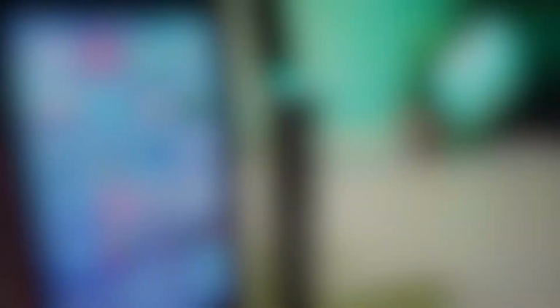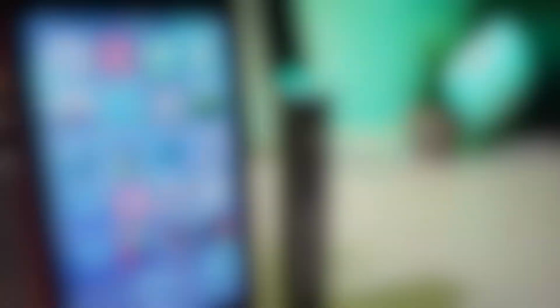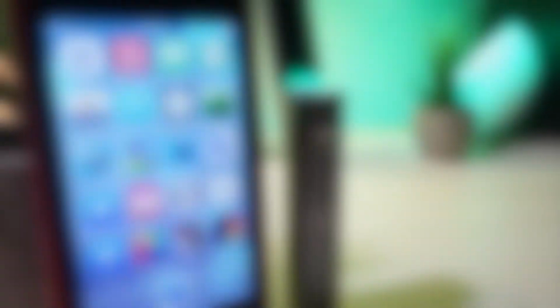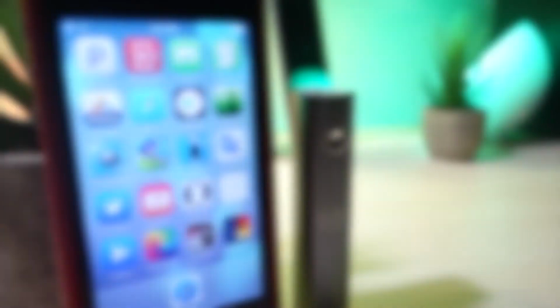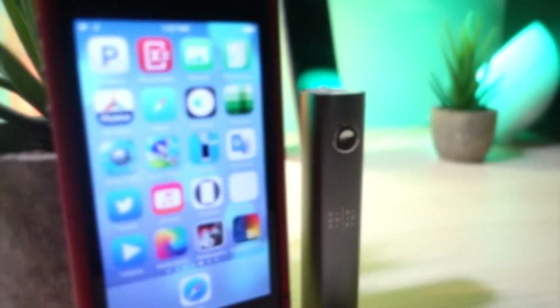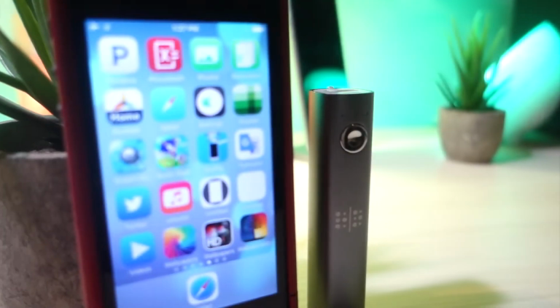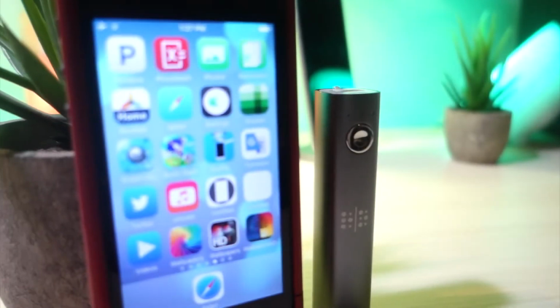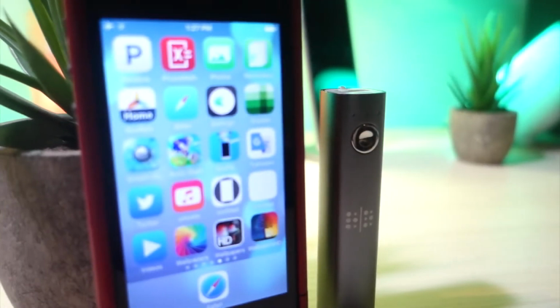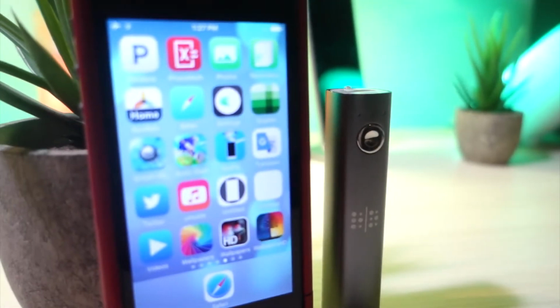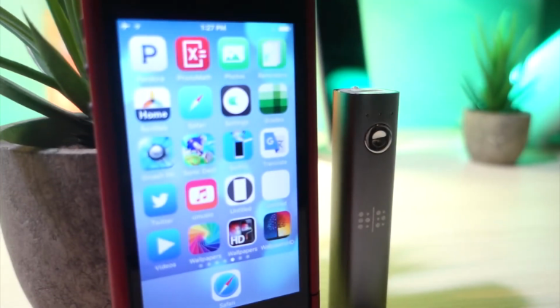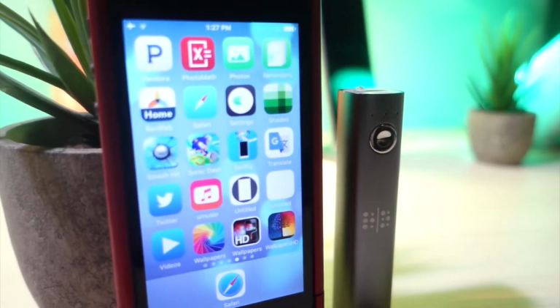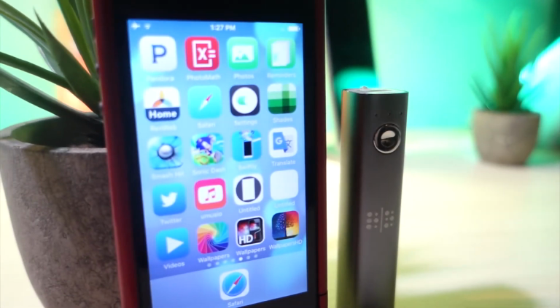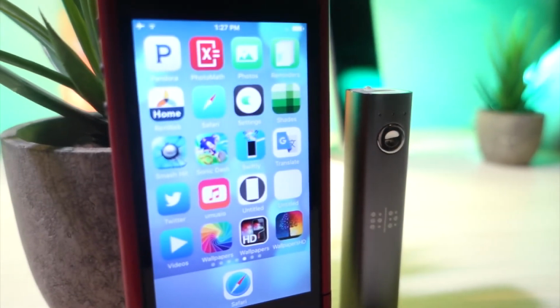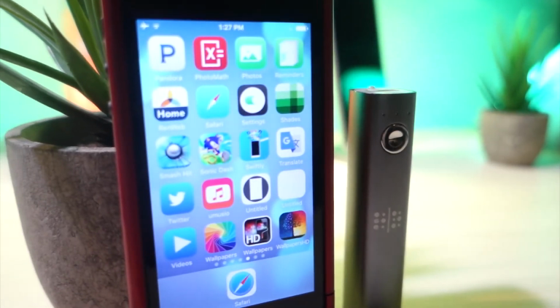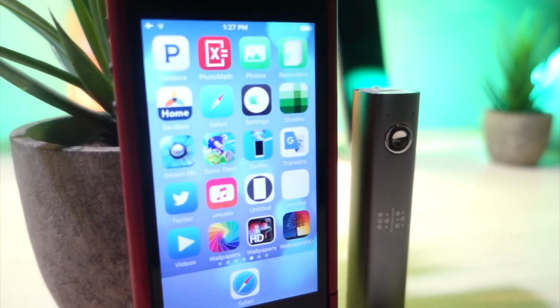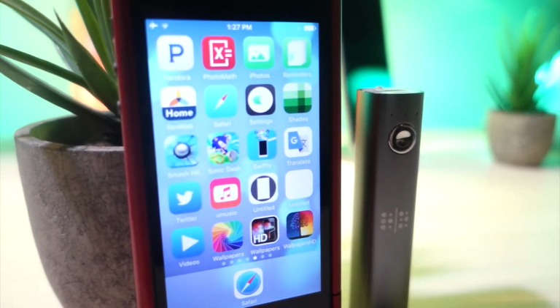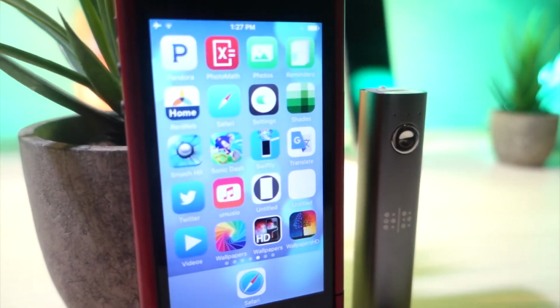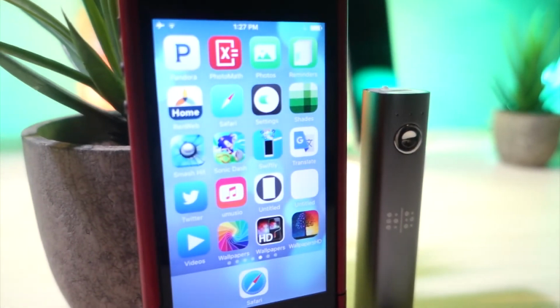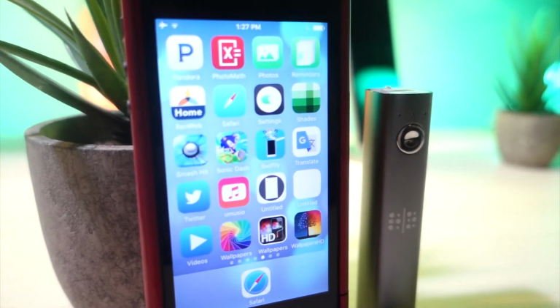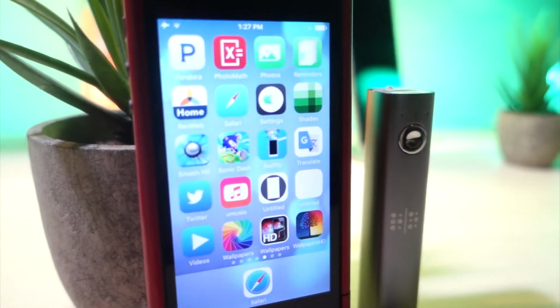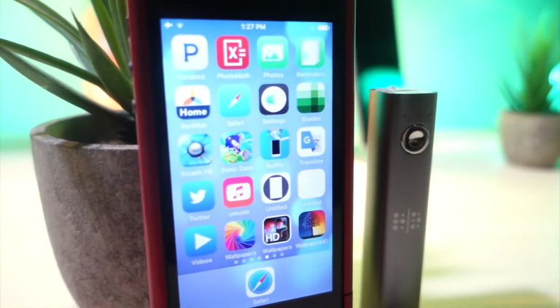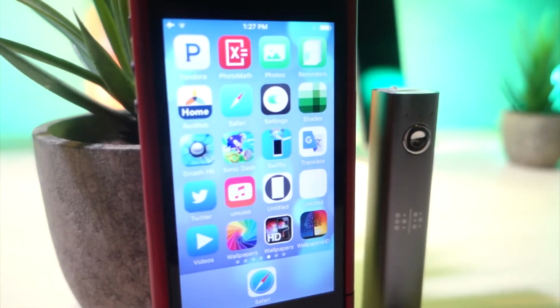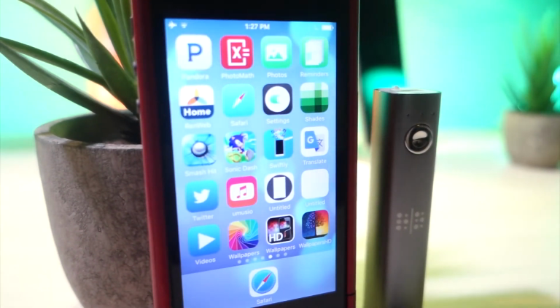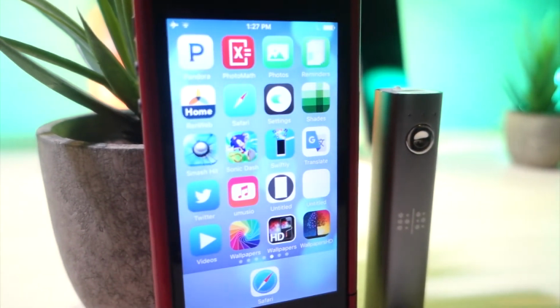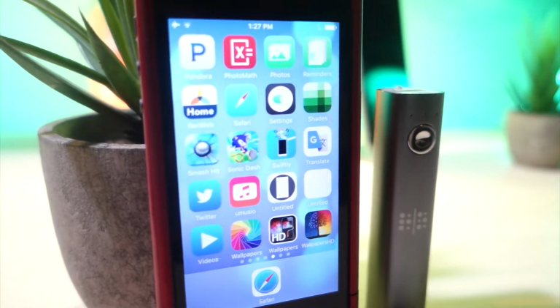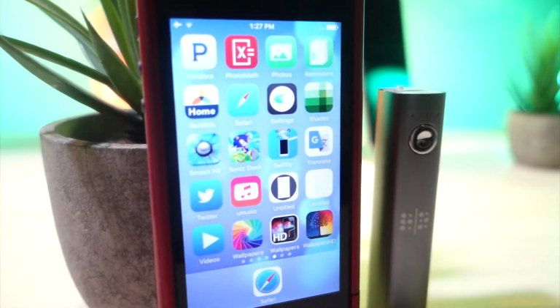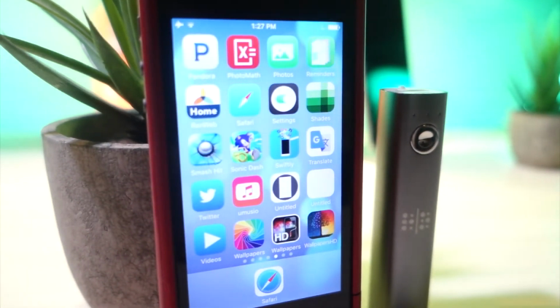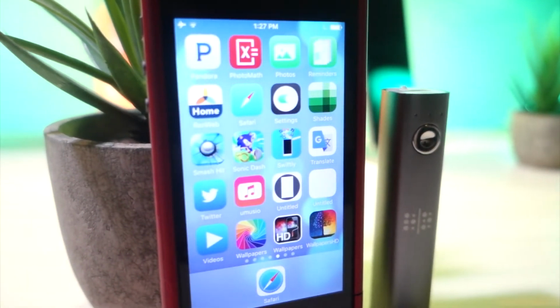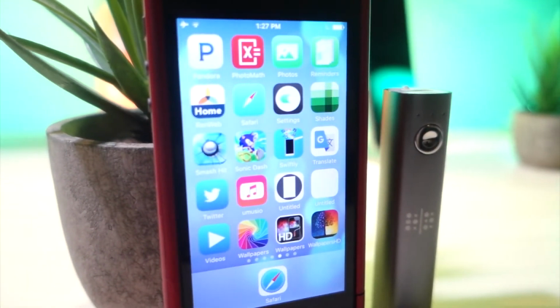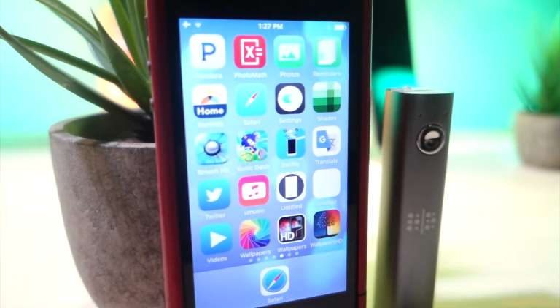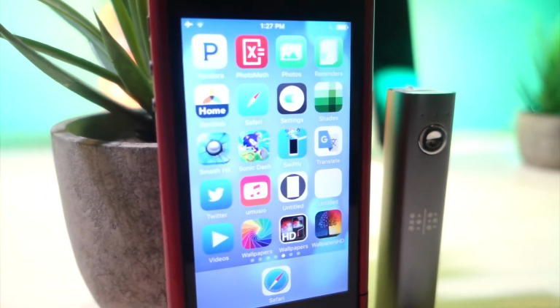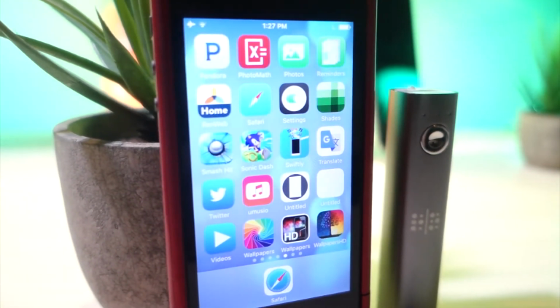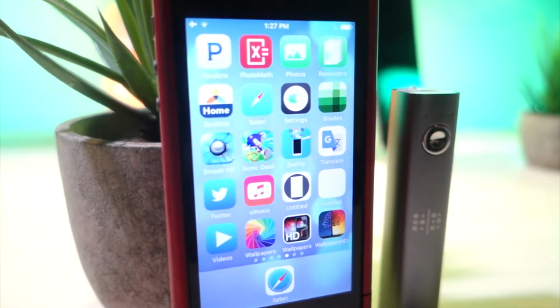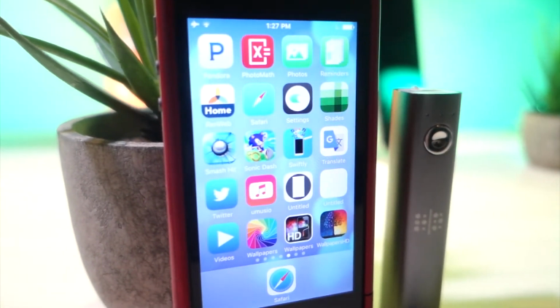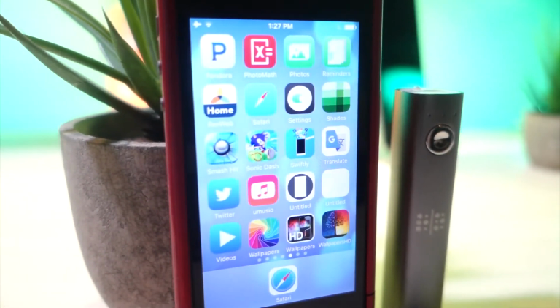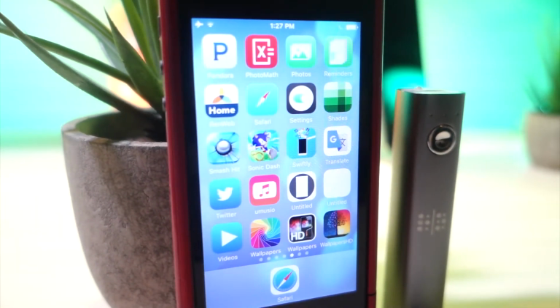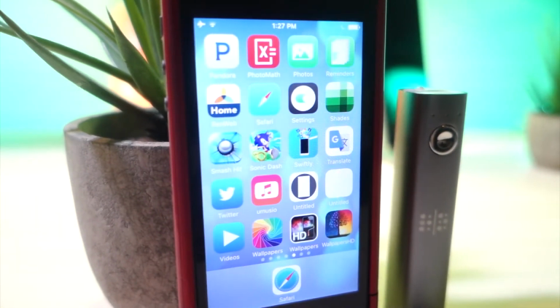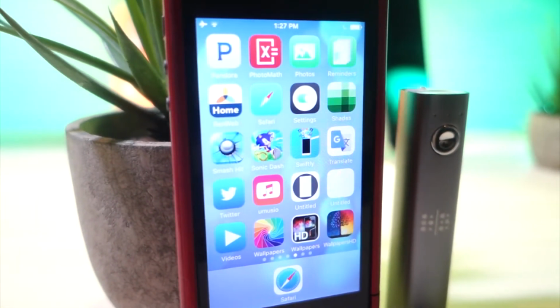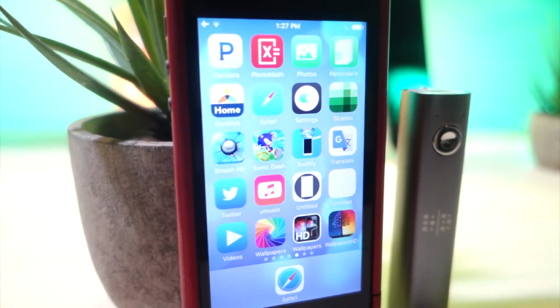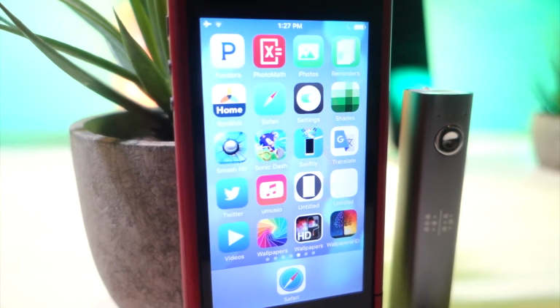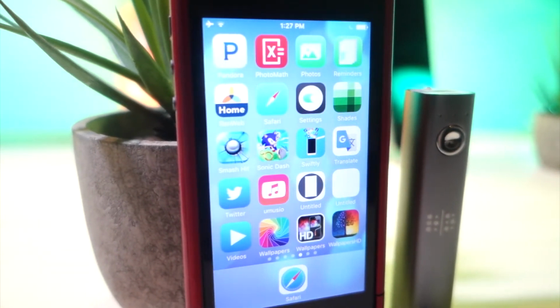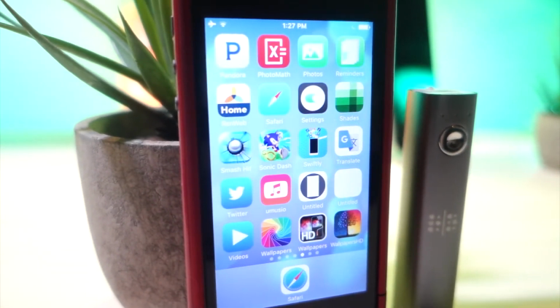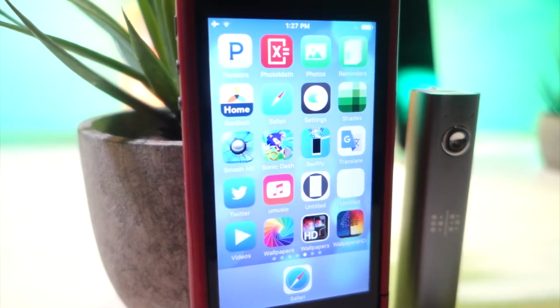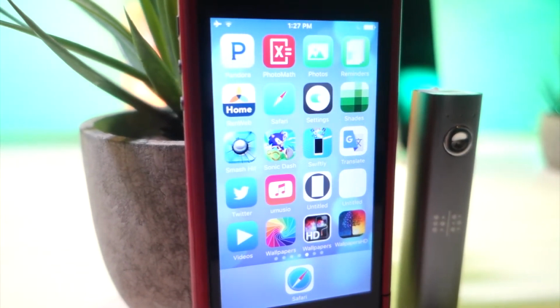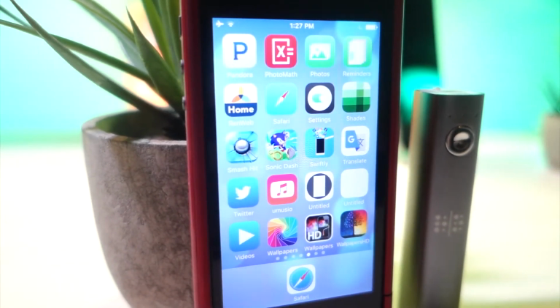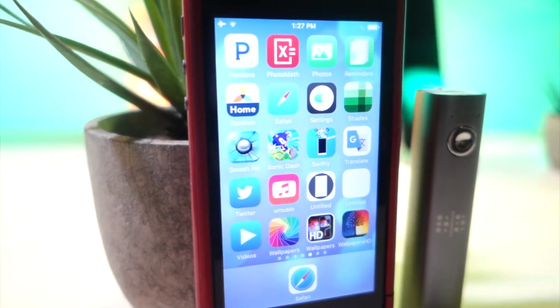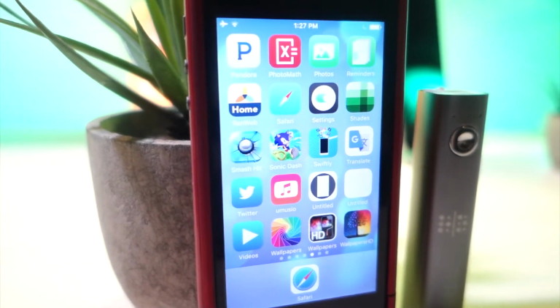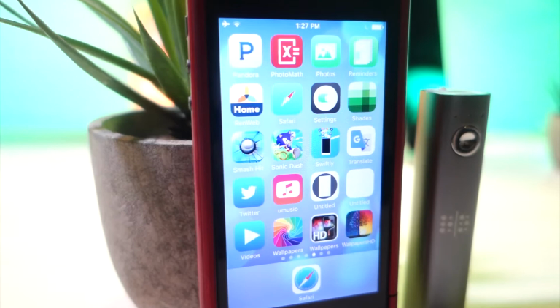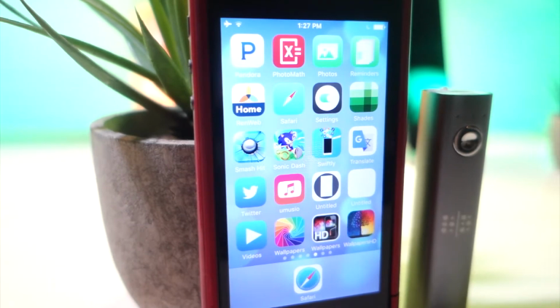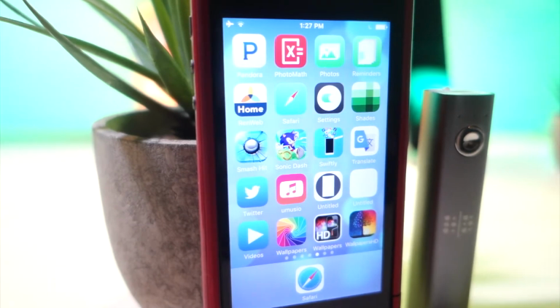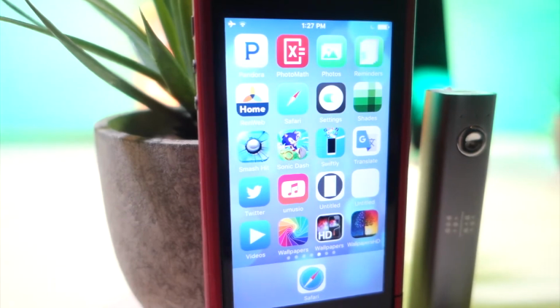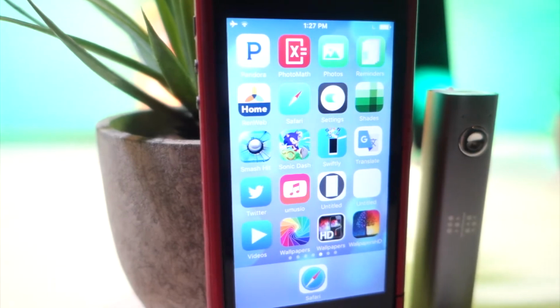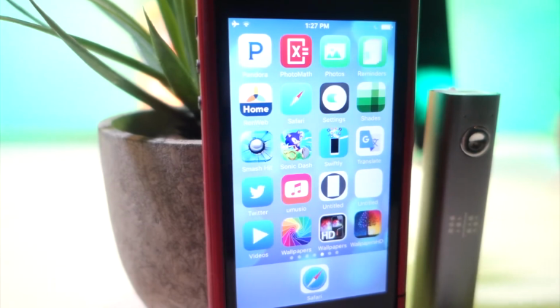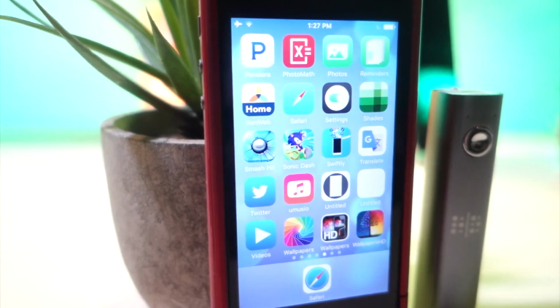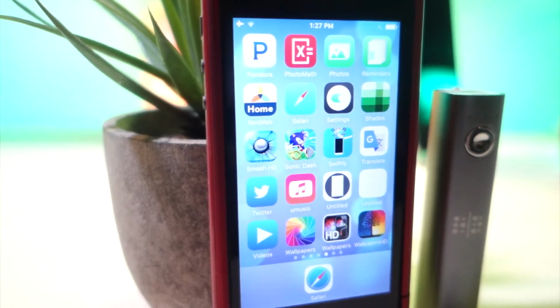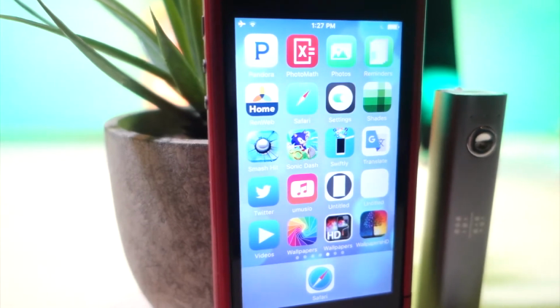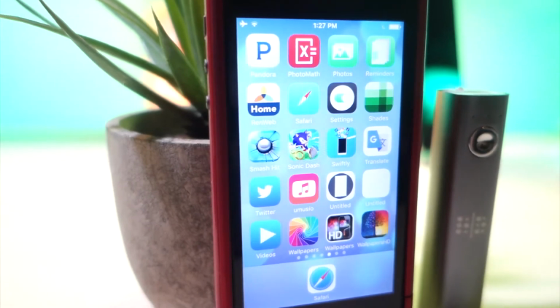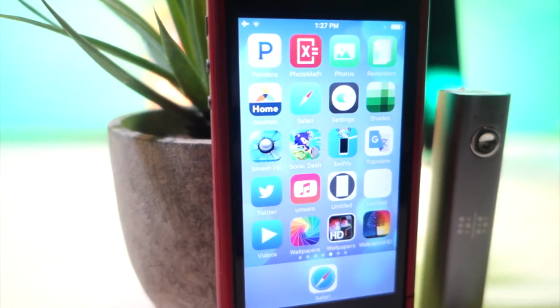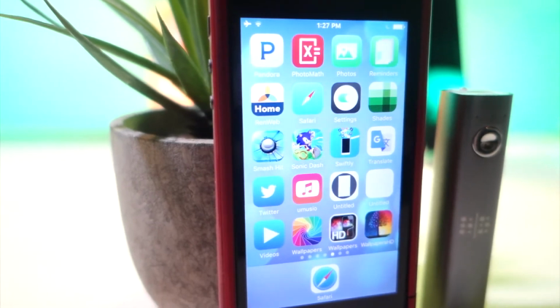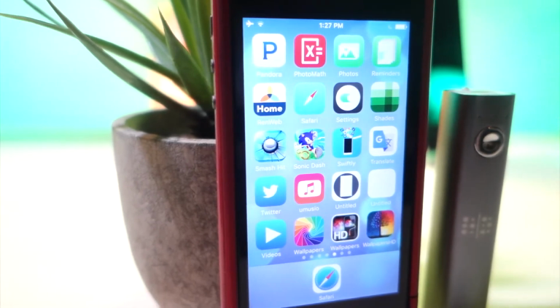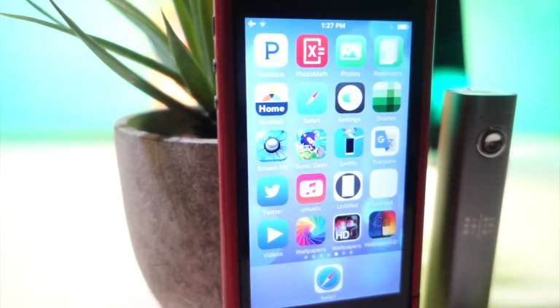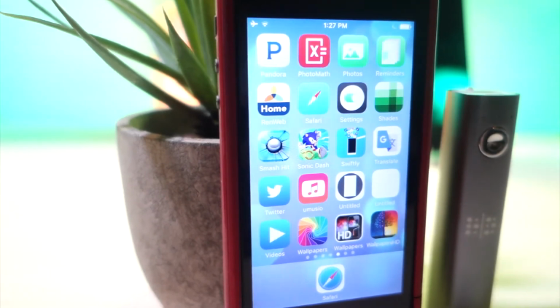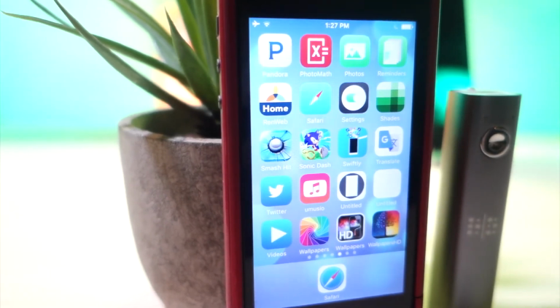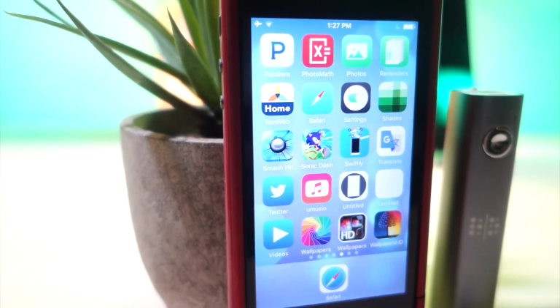What's up everyone, this is AlliTalkIsTech and today I'm going to show you 15 plus ways to save battery on your iOS device. Let's get started.